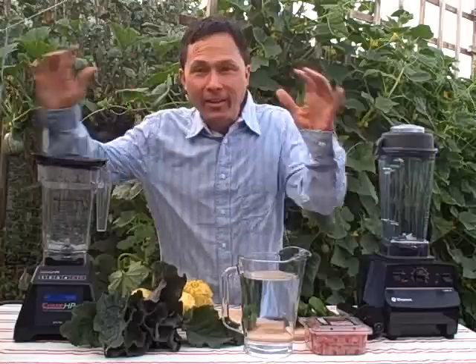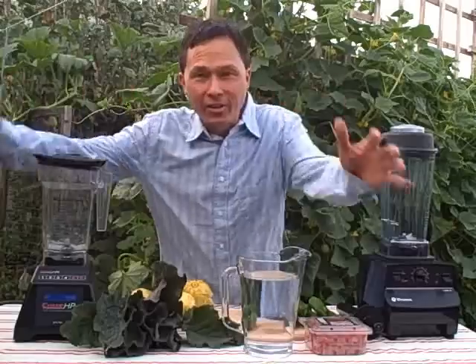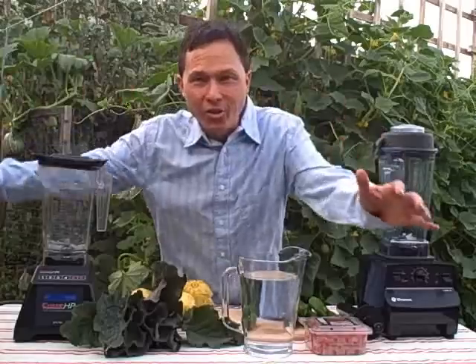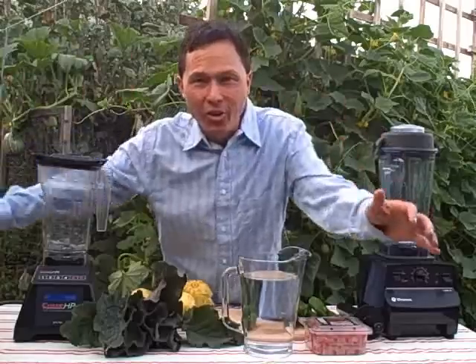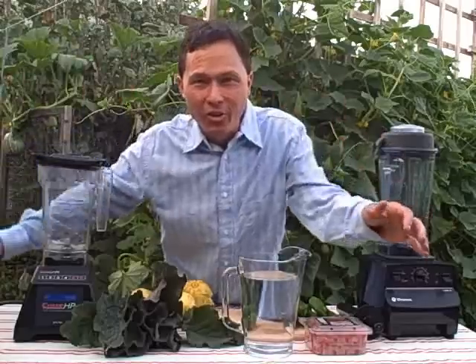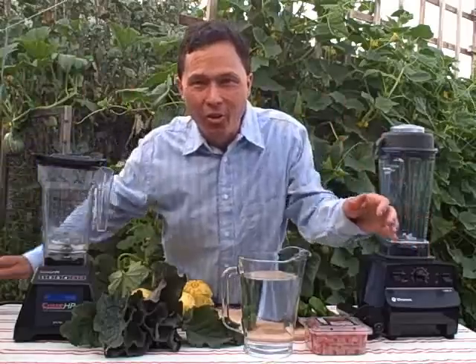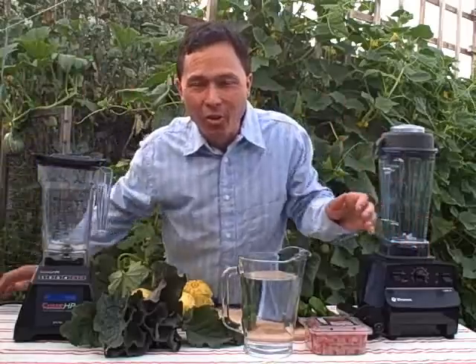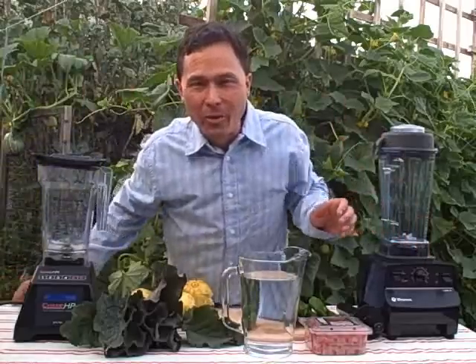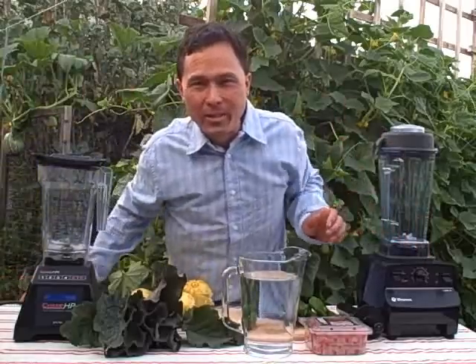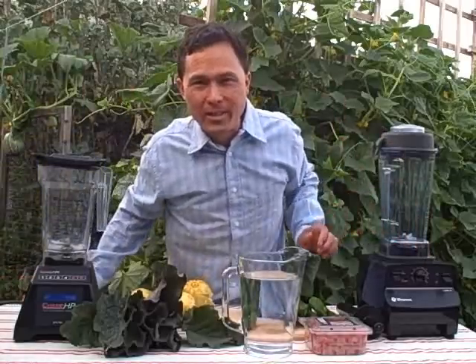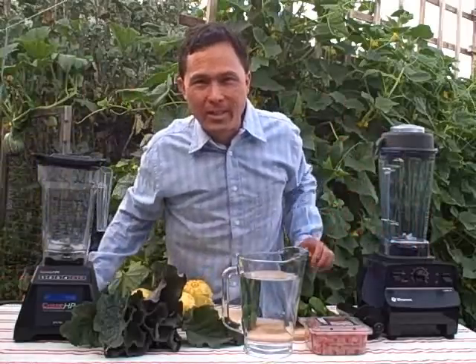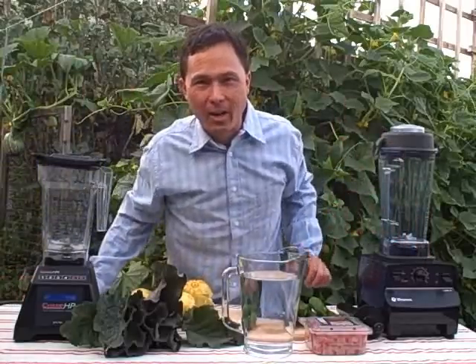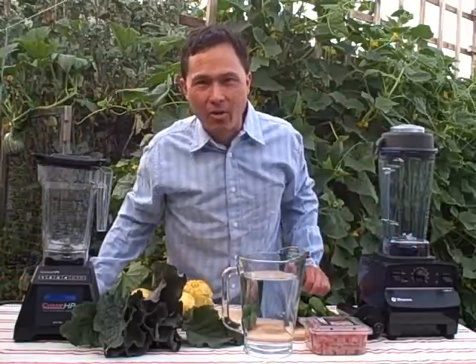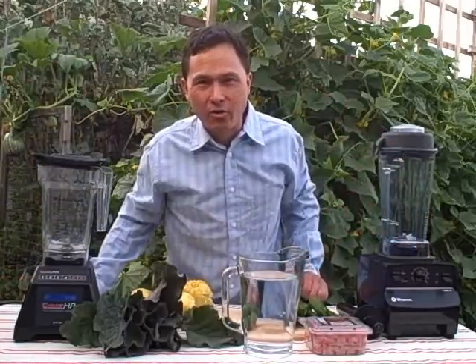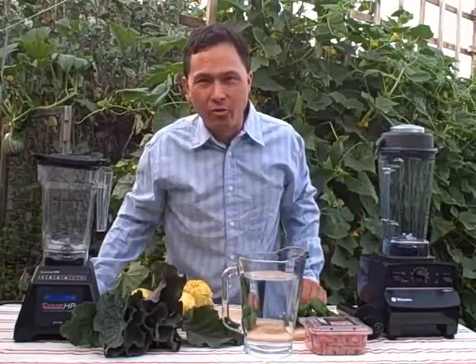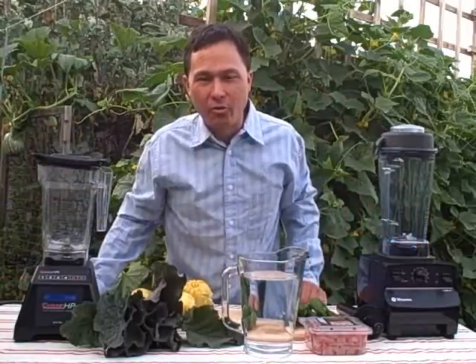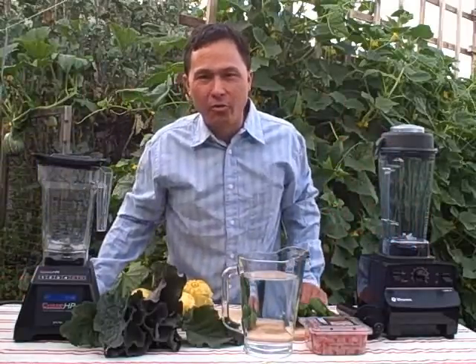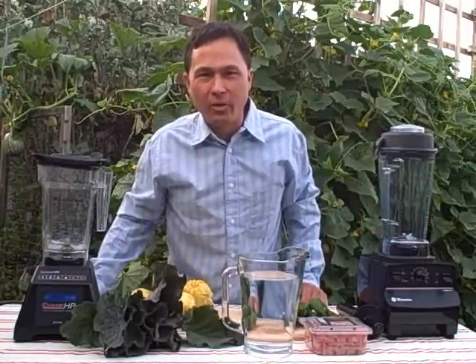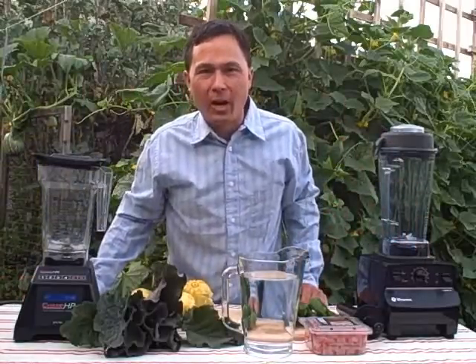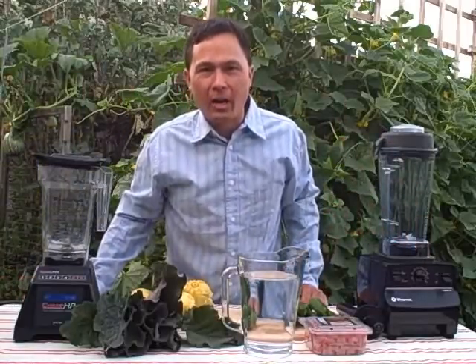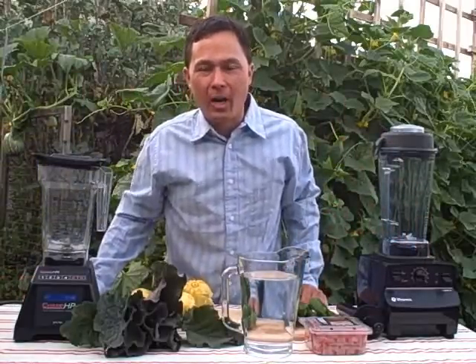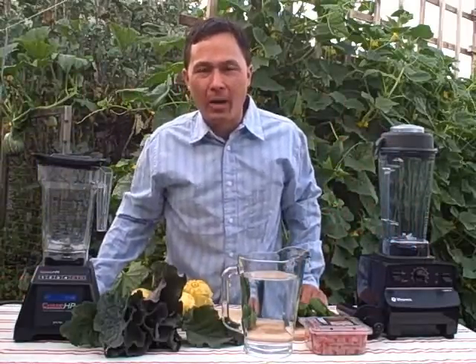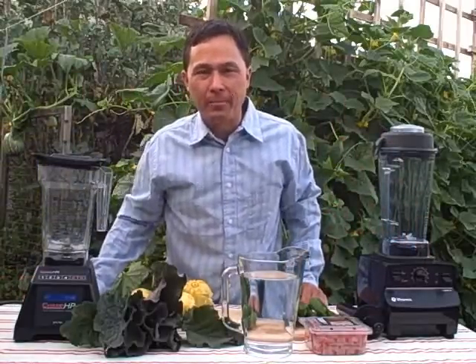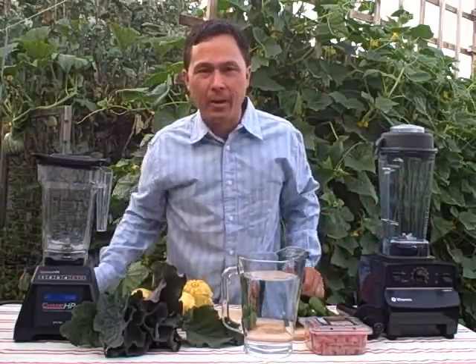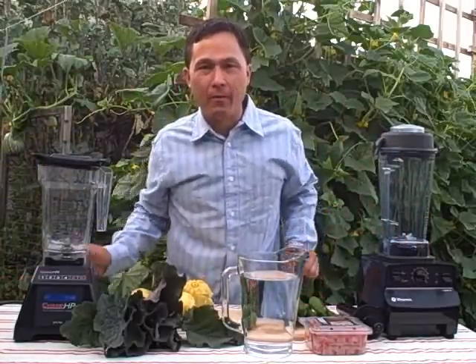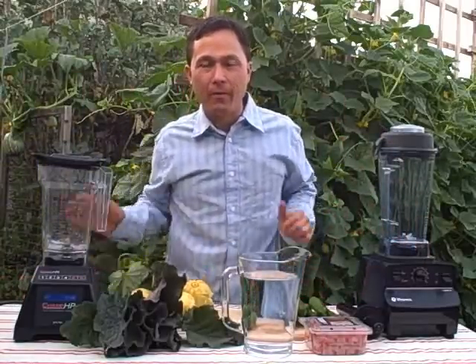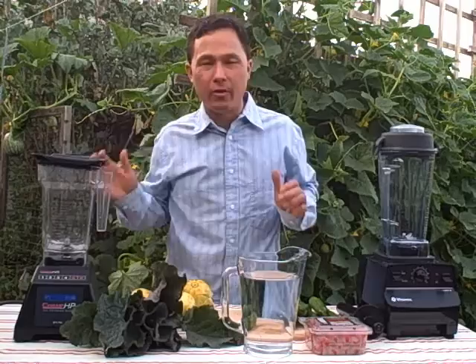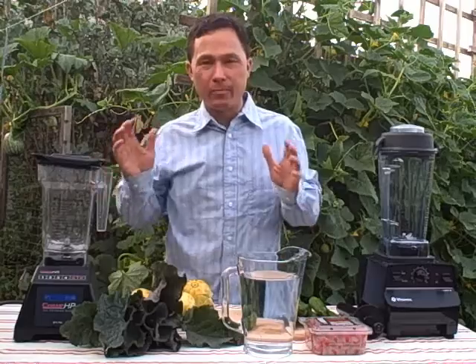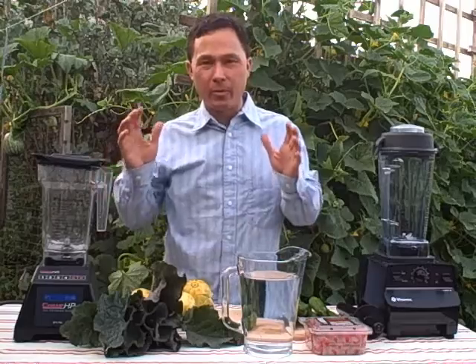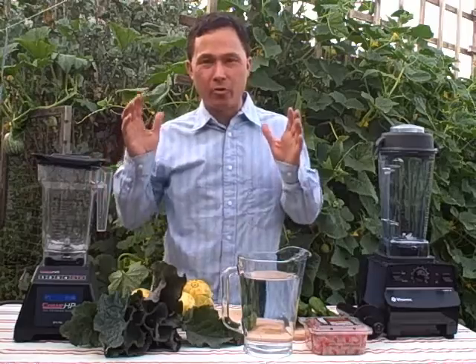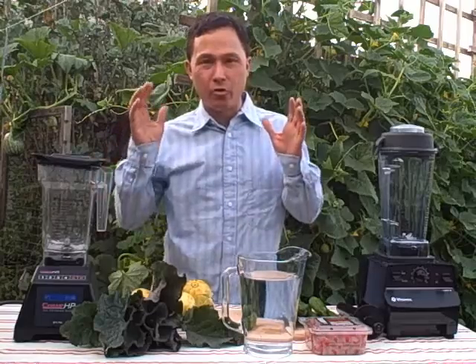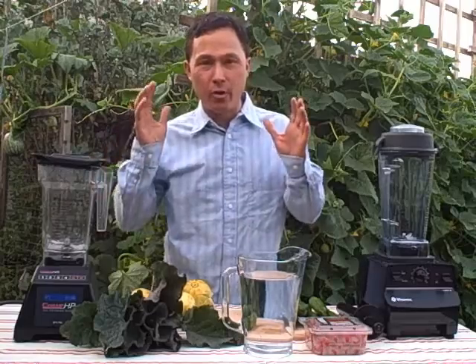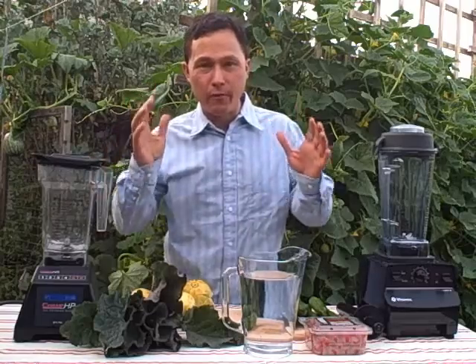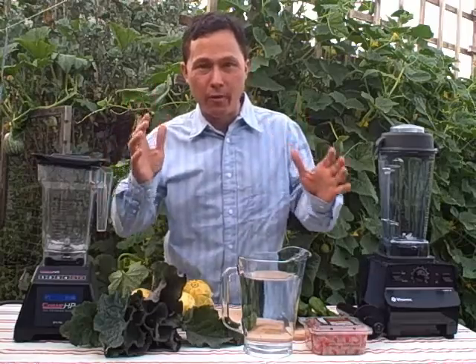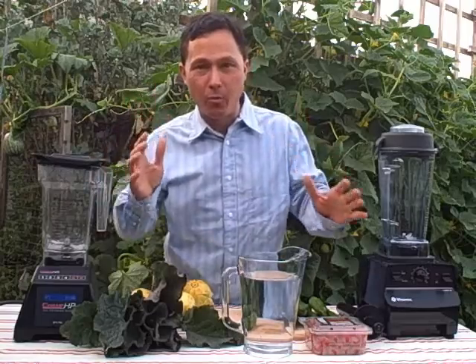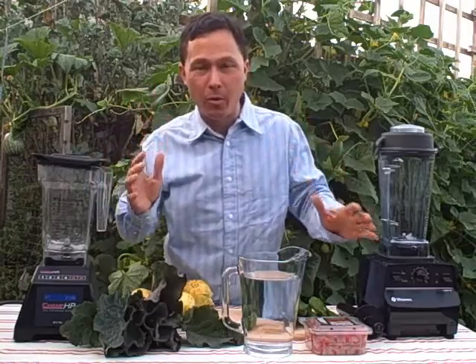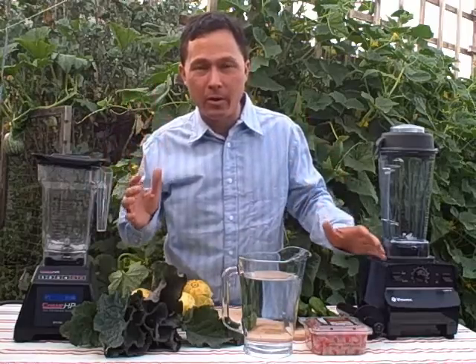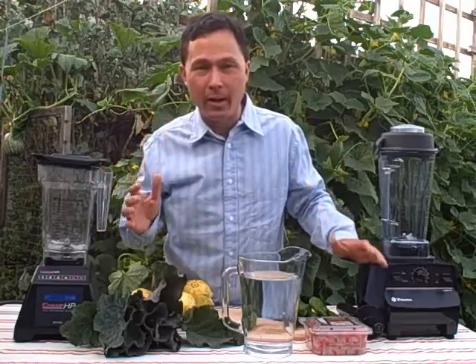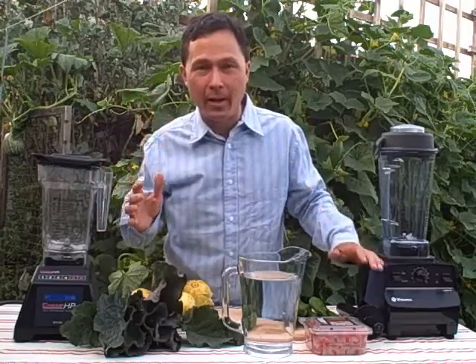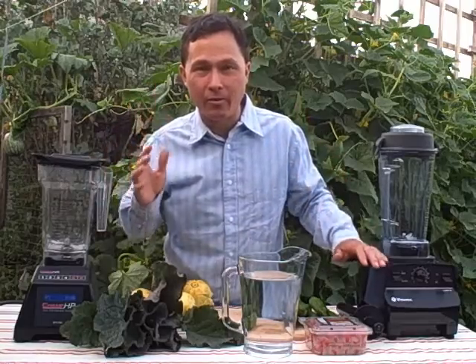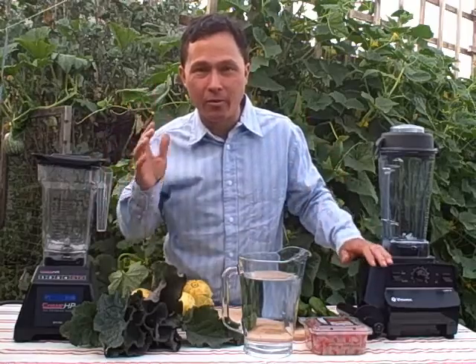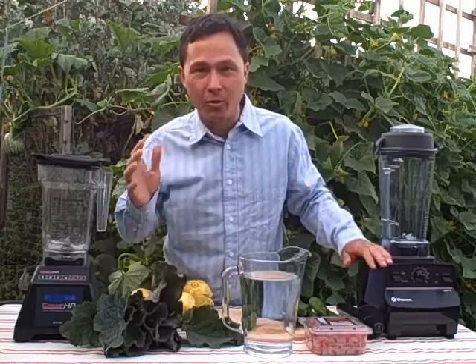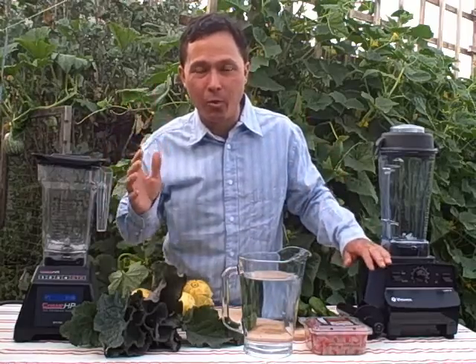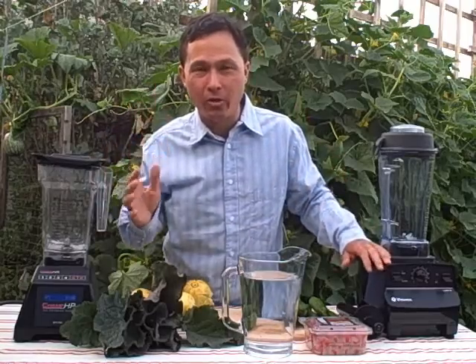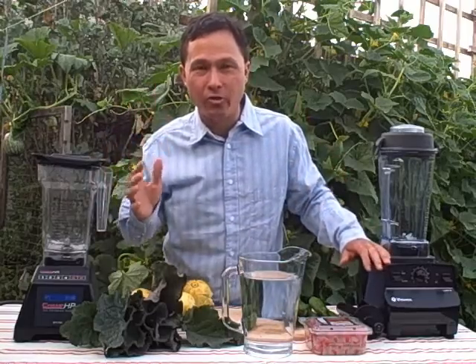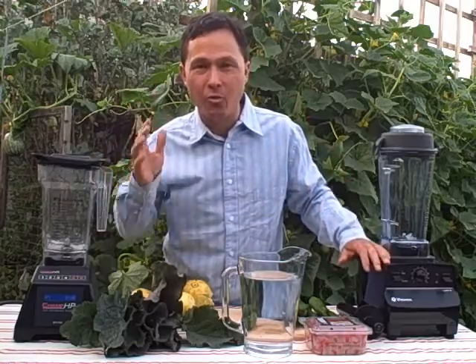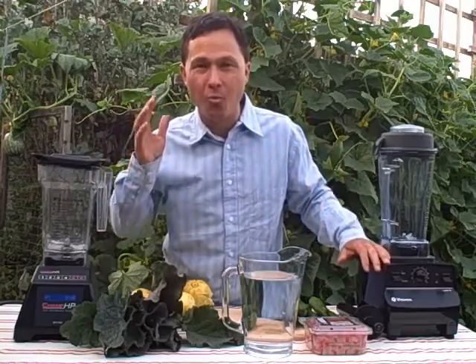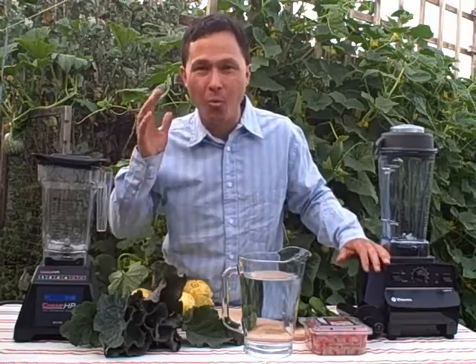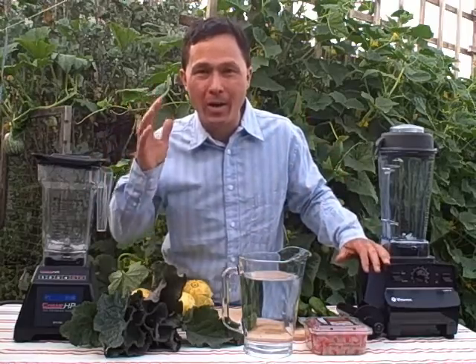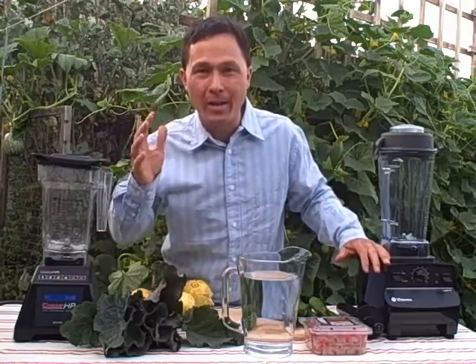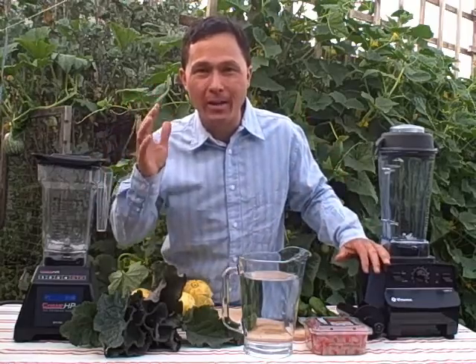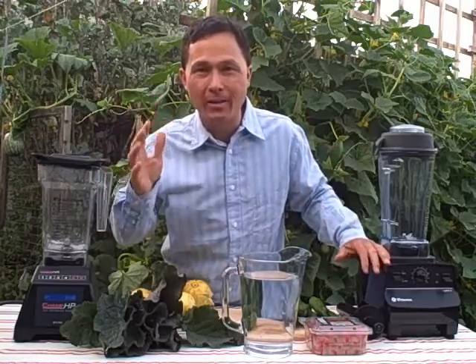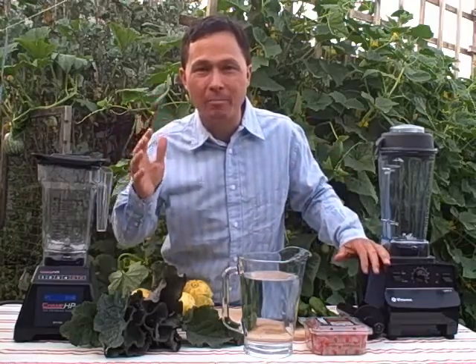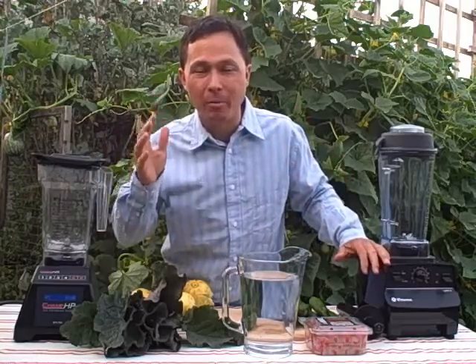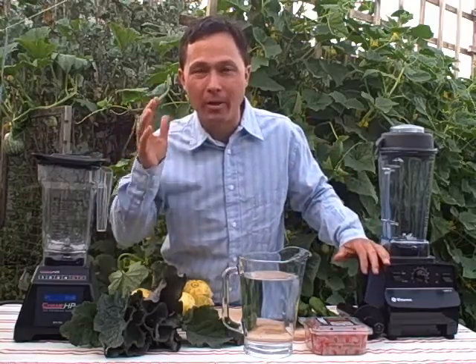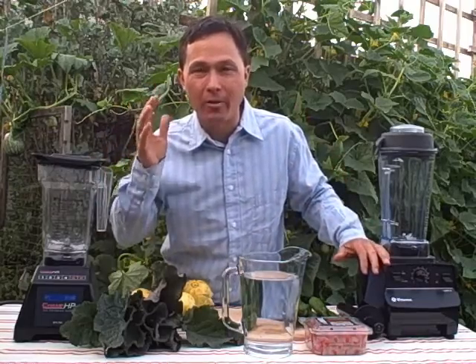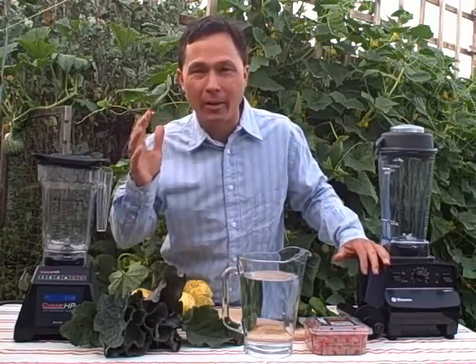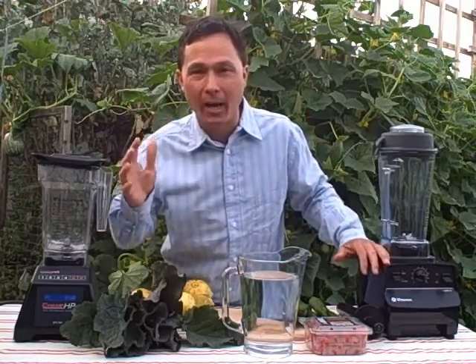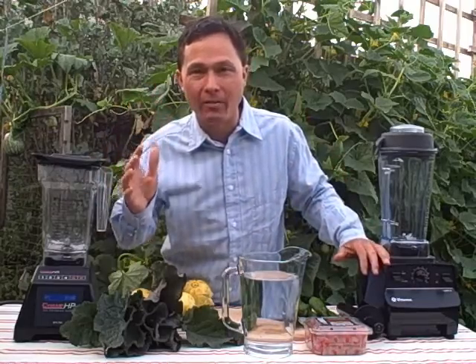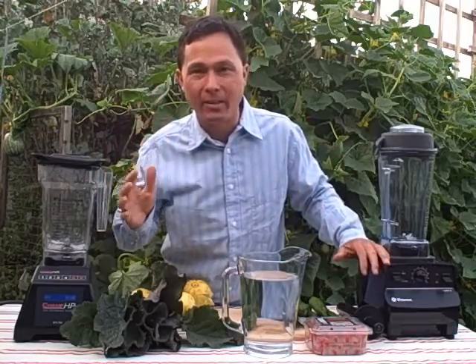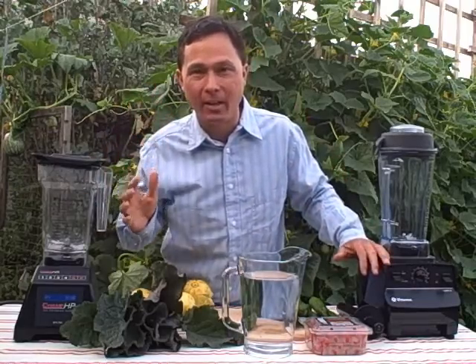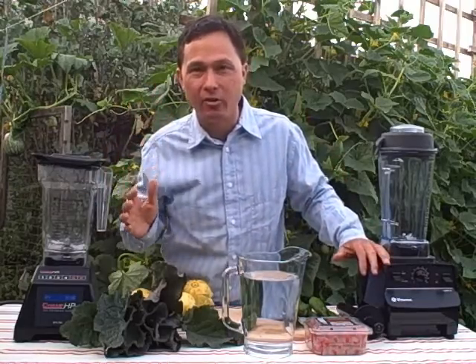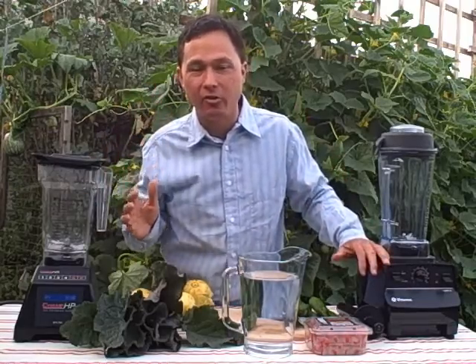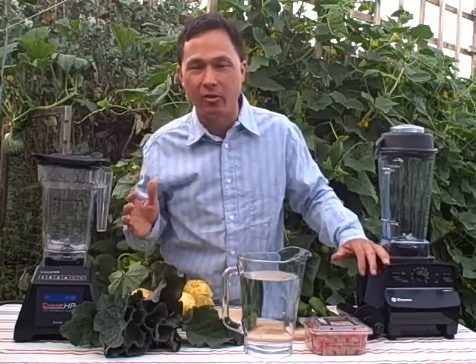This is John Kohler with discountjuicers.com. Today I have a very special treat for you. We're going to answer the question: what is blender cavitation?